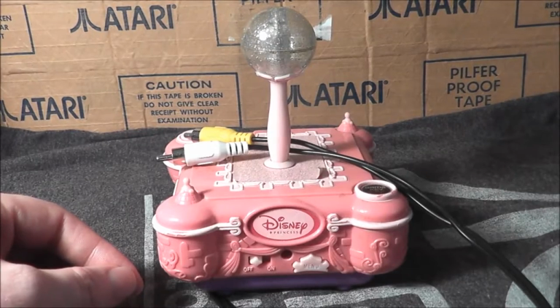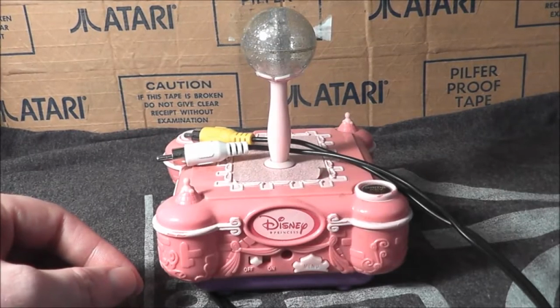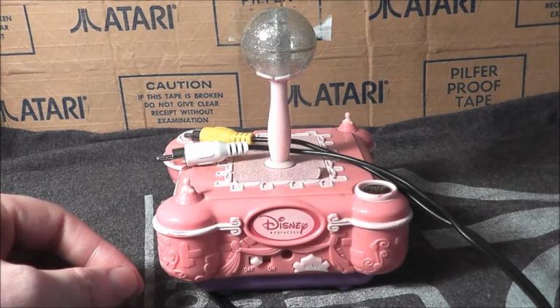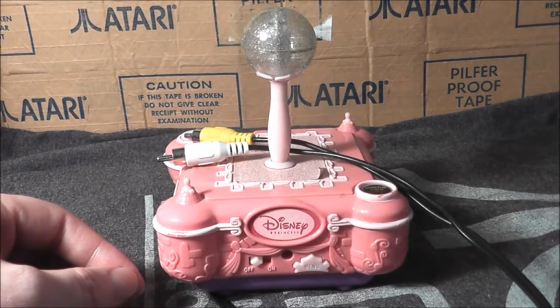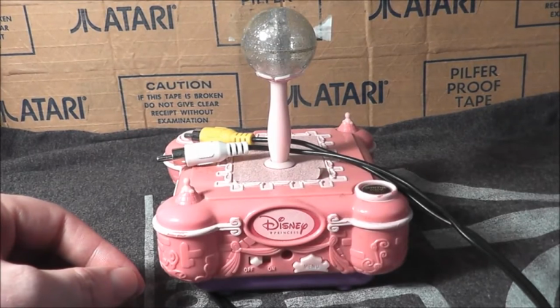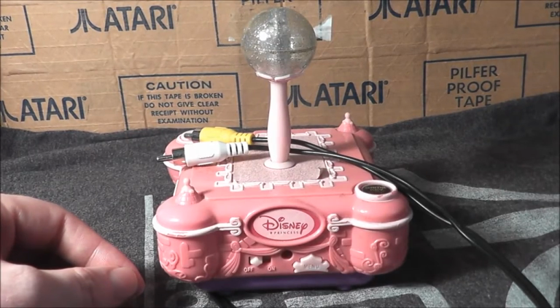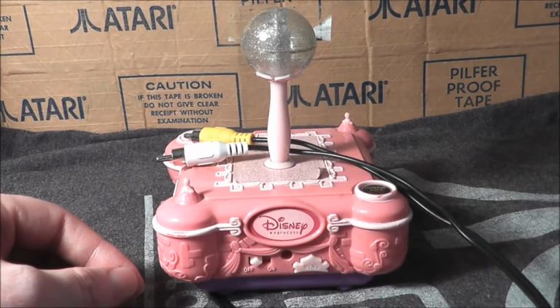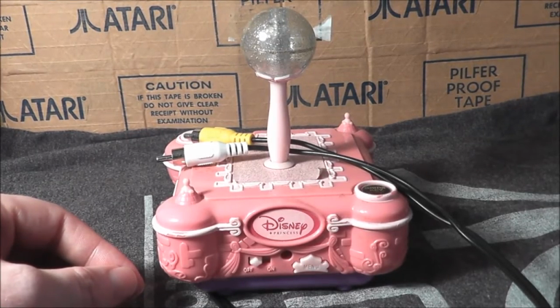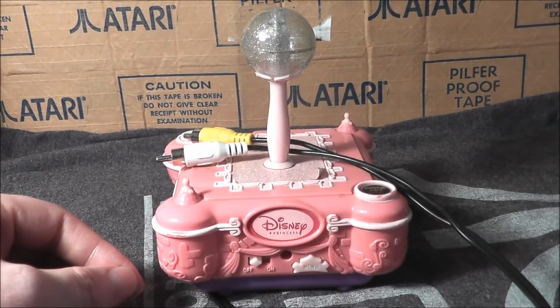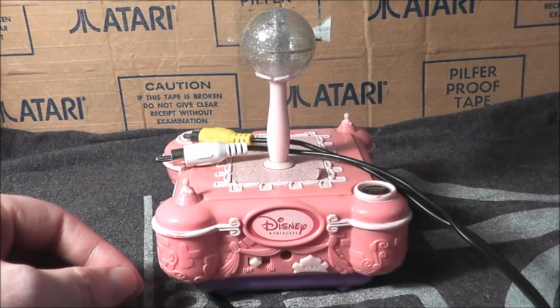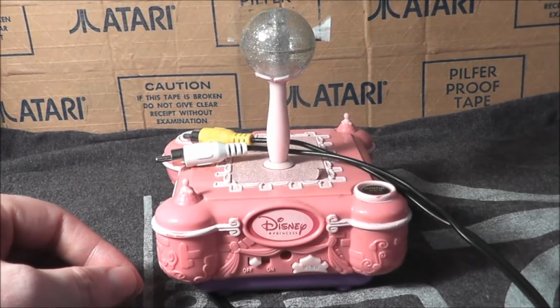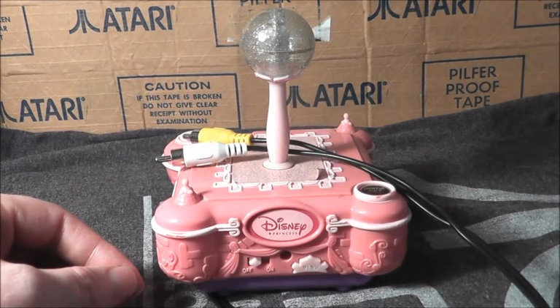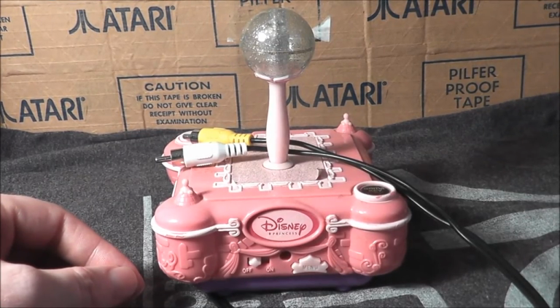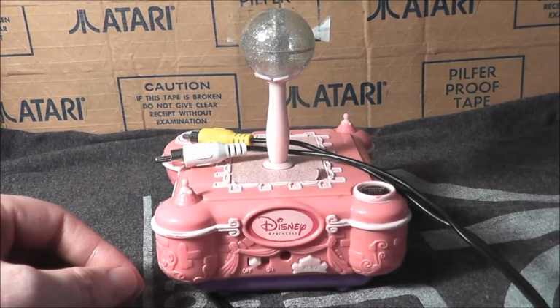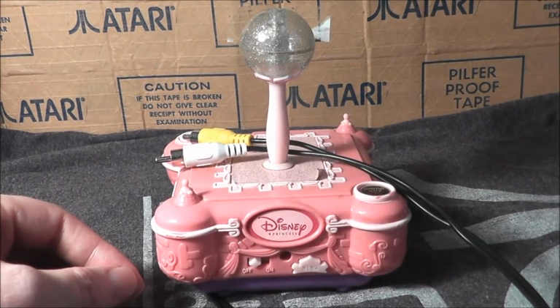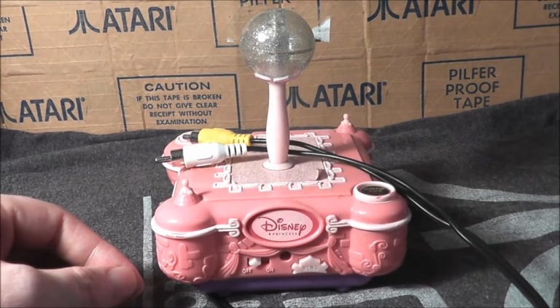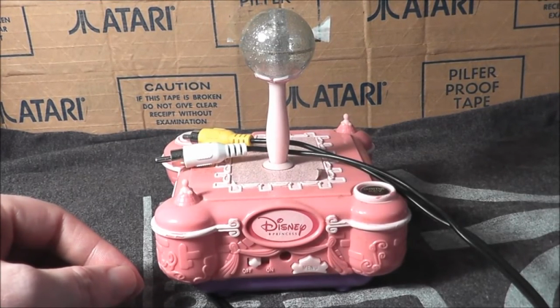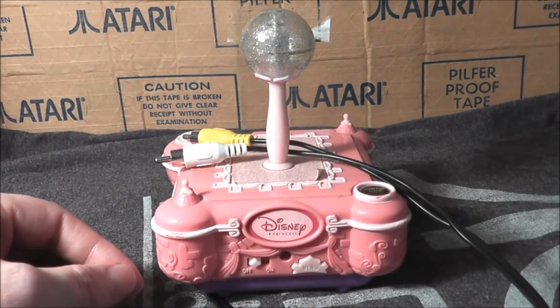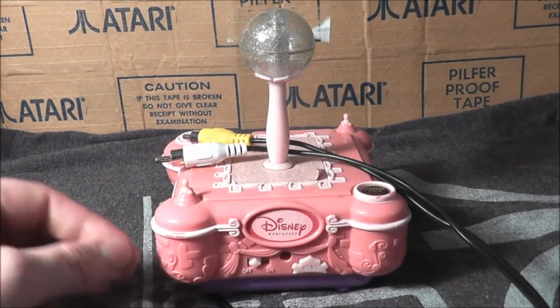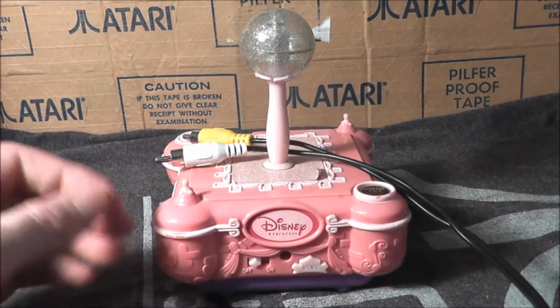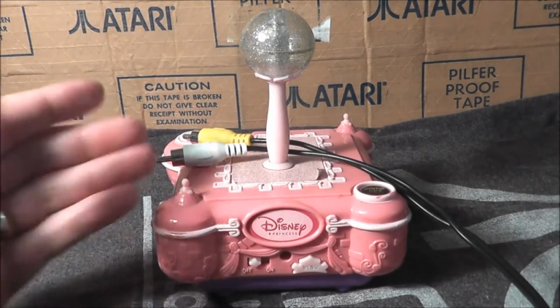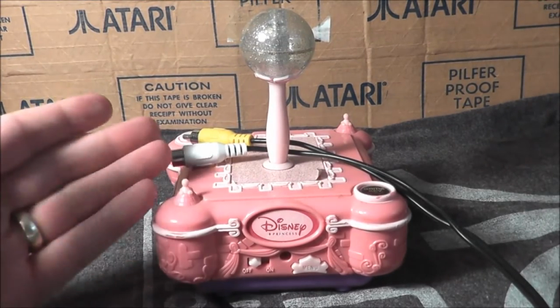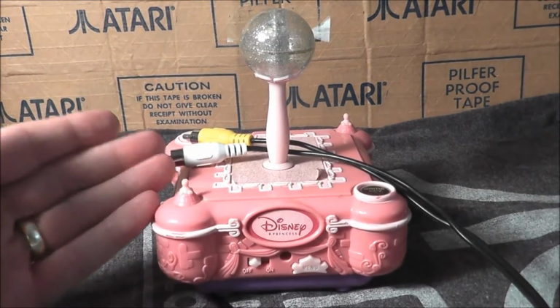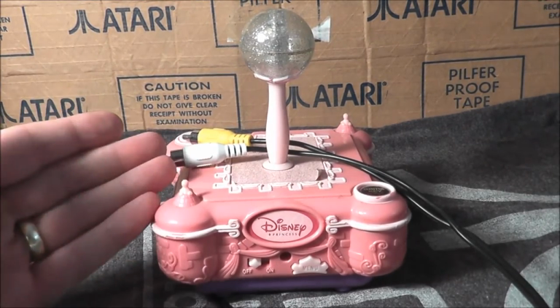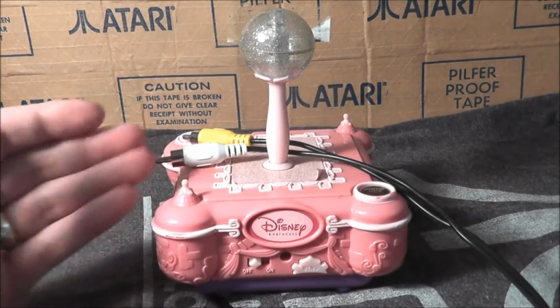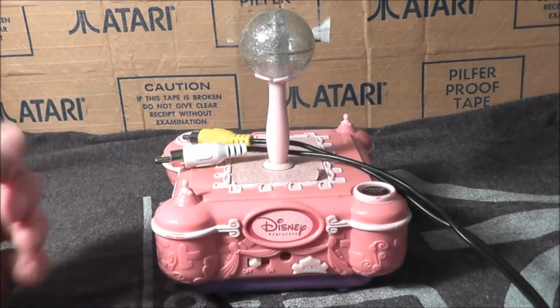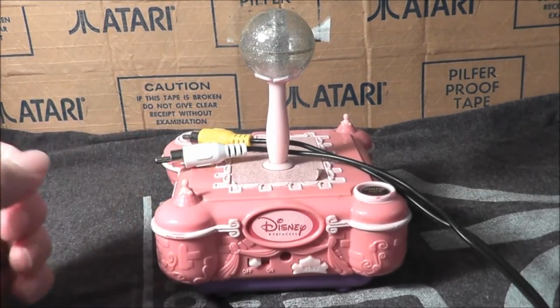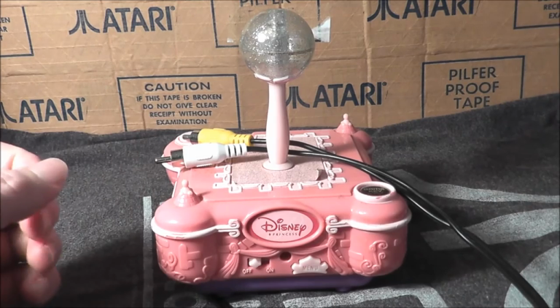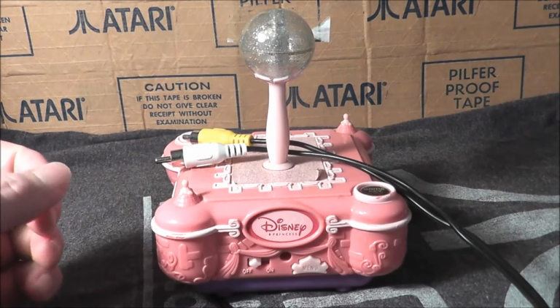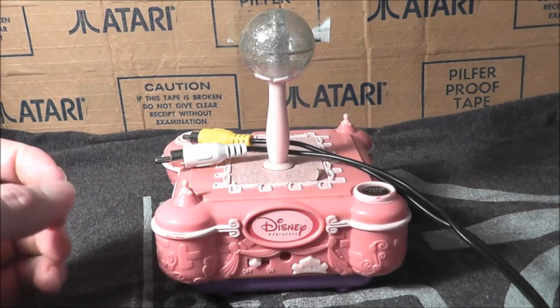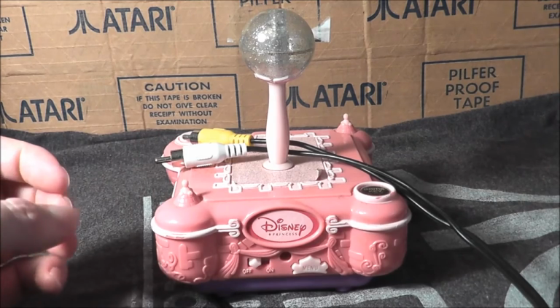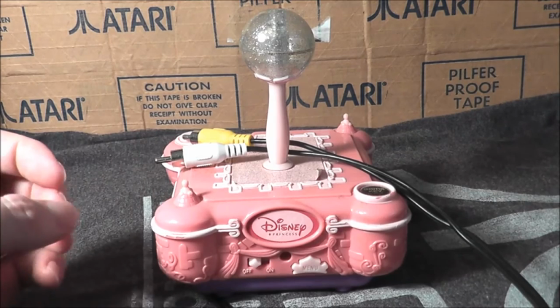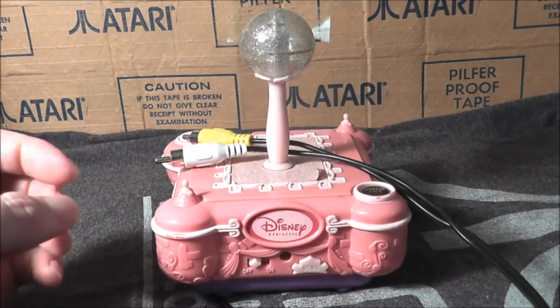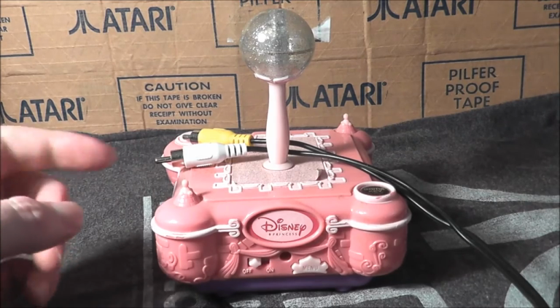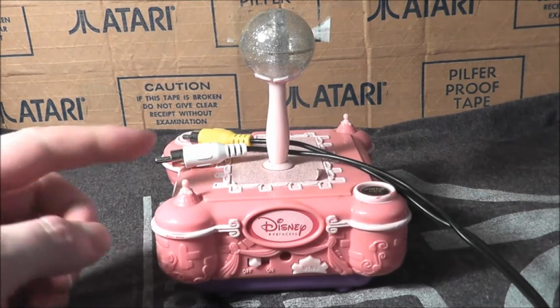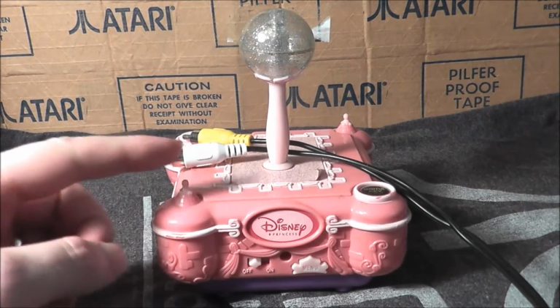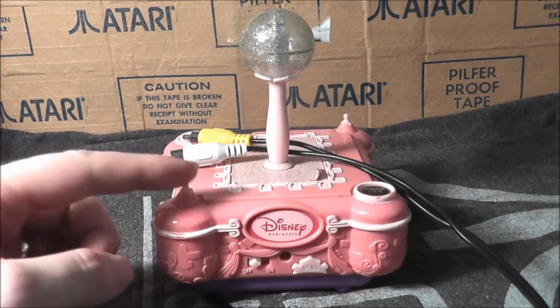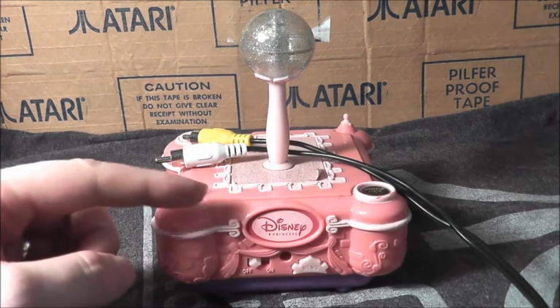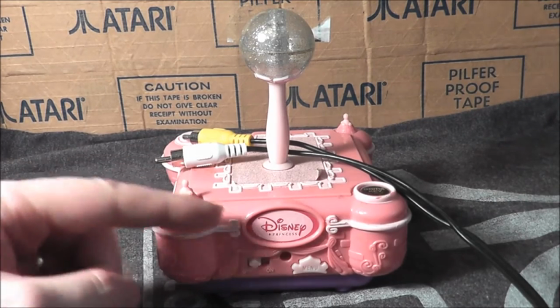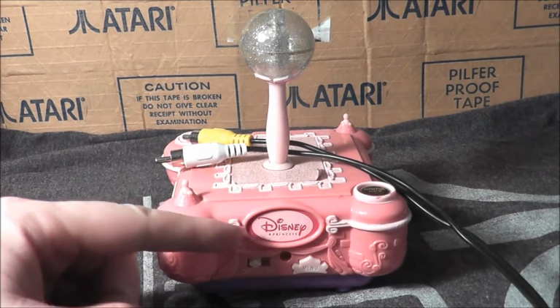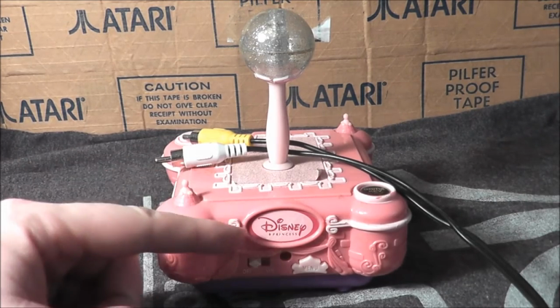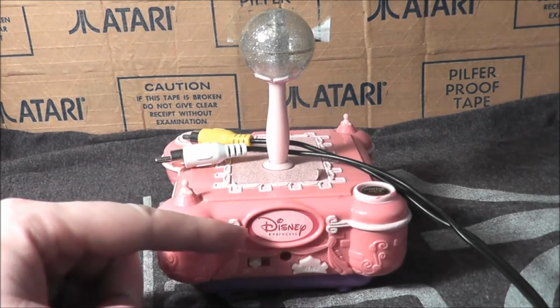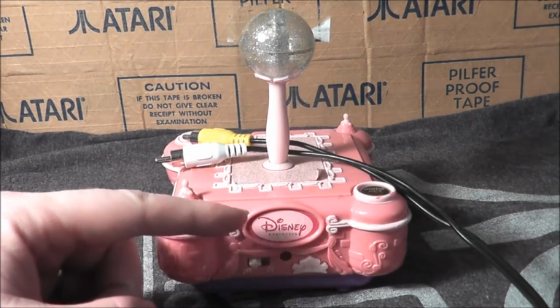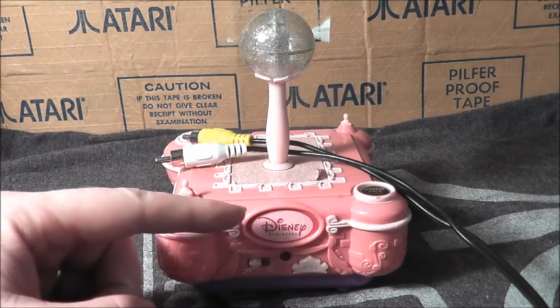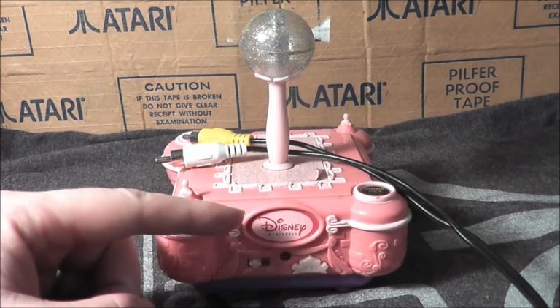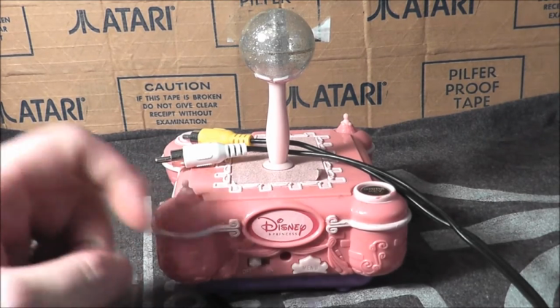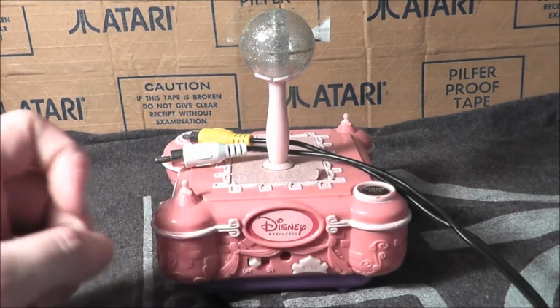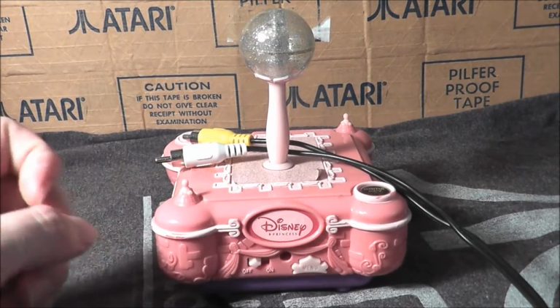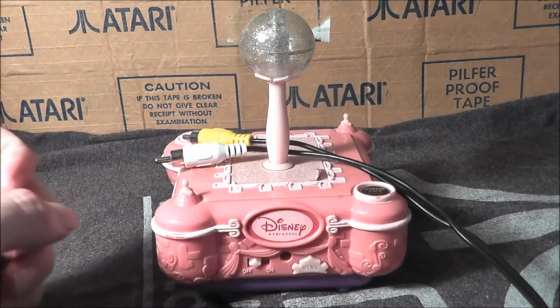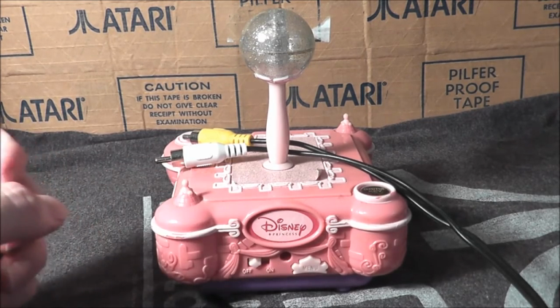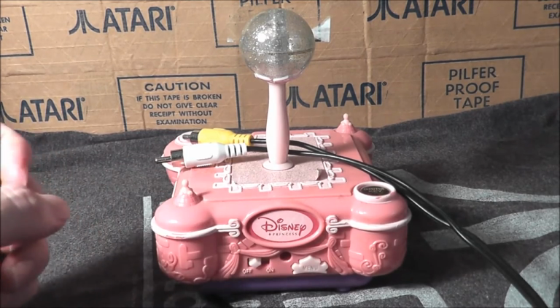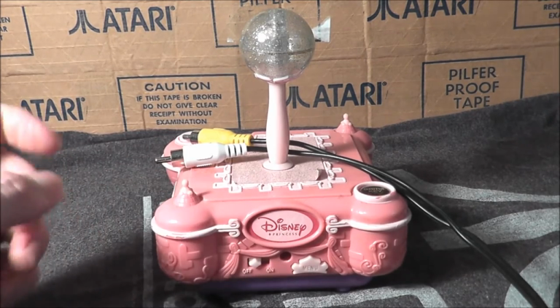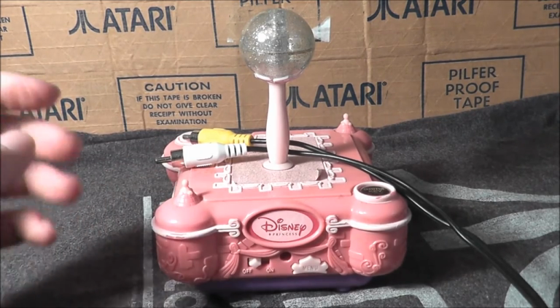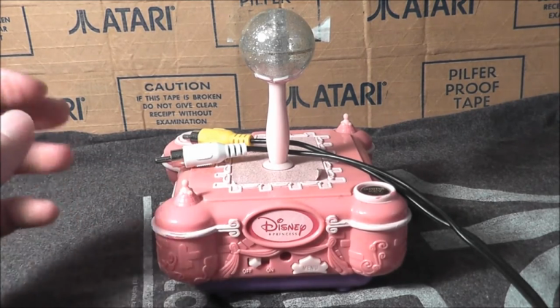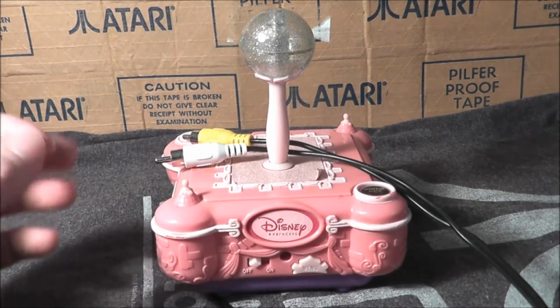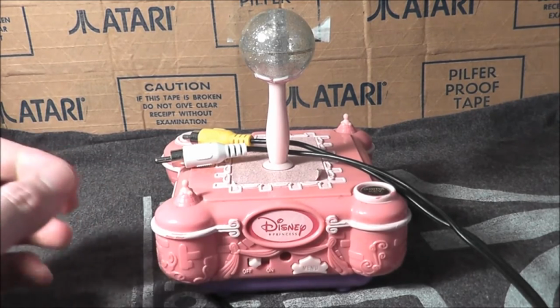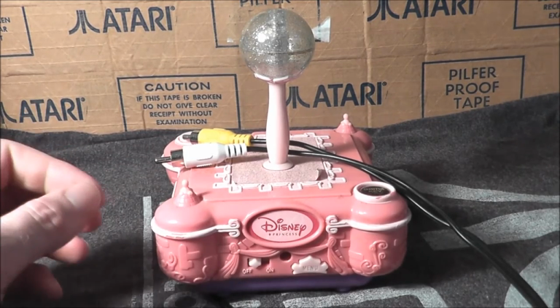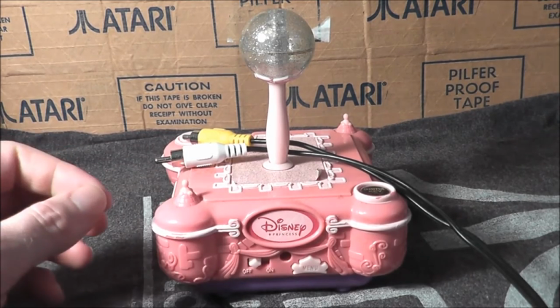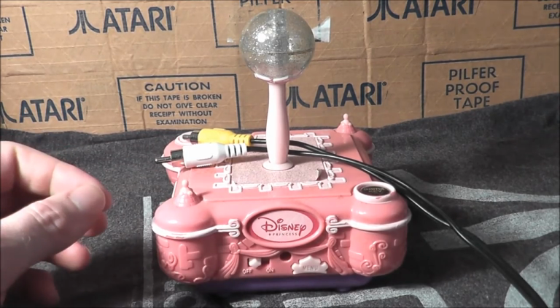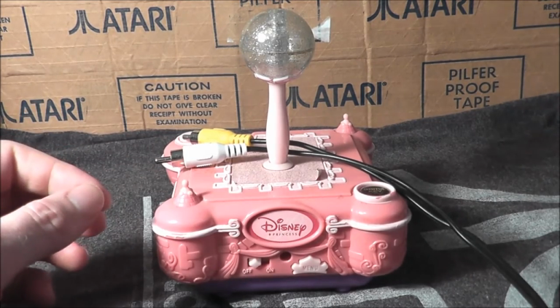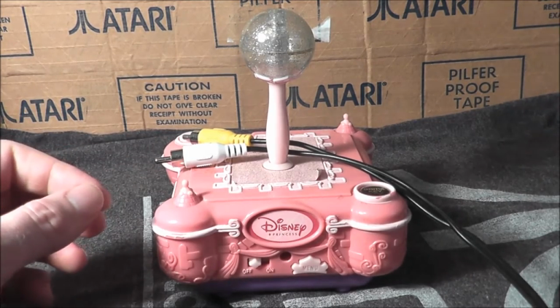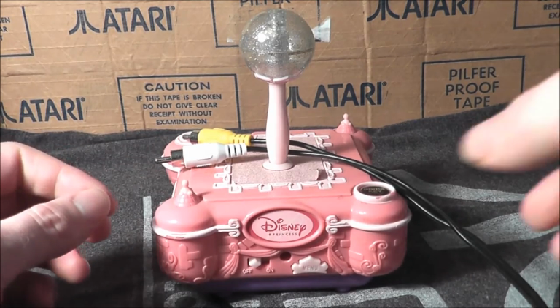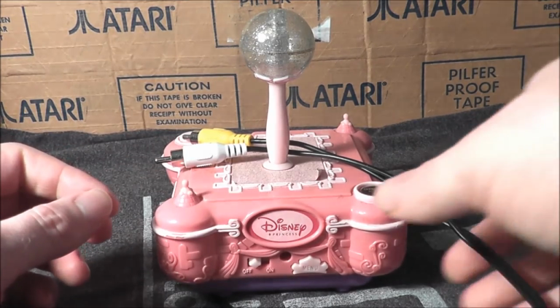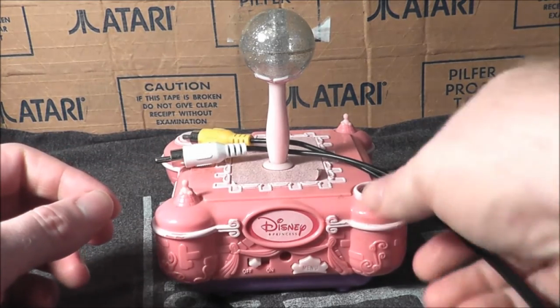Hey guys, welcome to another episode of the Noseware Gamer. I have another plug-and-play unit to review — this time the Disney Princess plug-and-play by Jax Pacific.